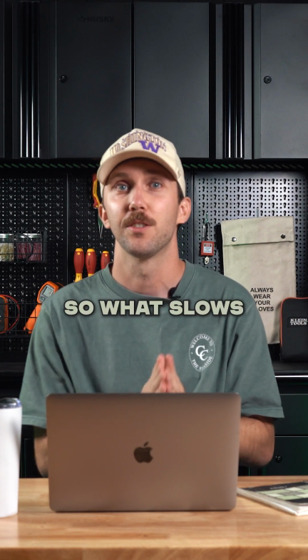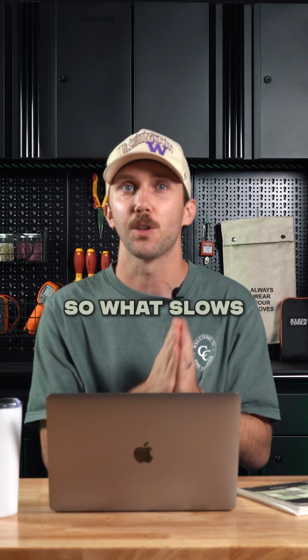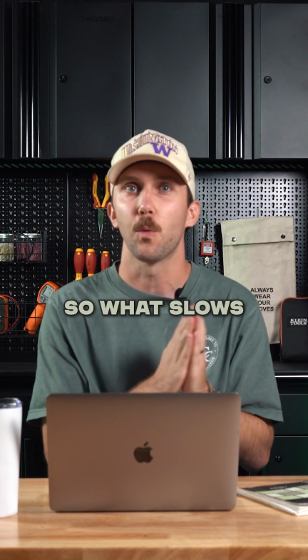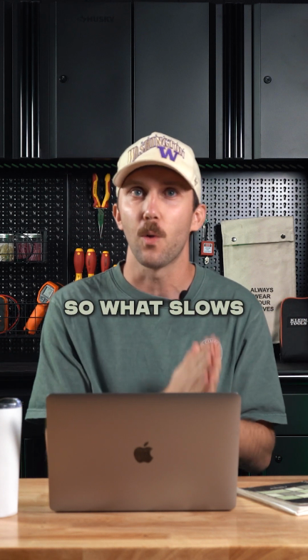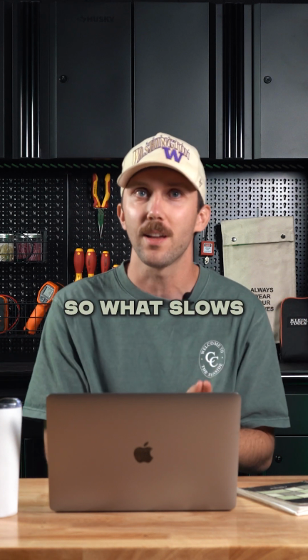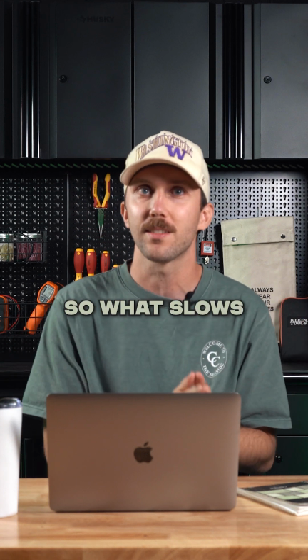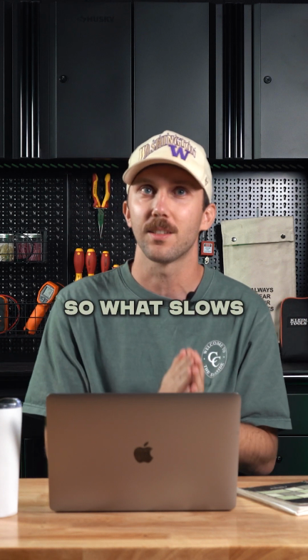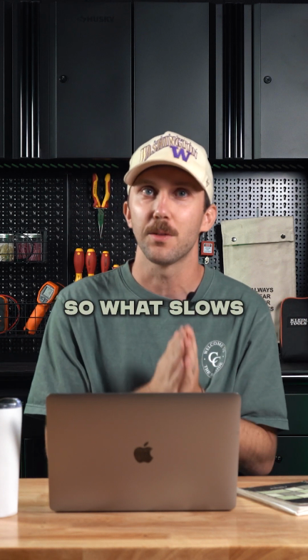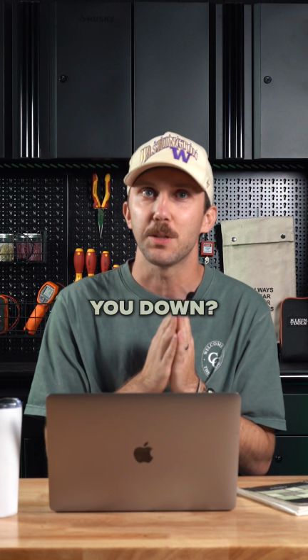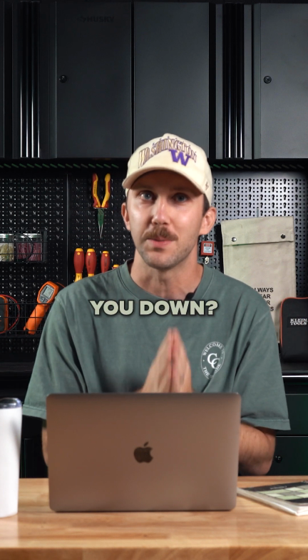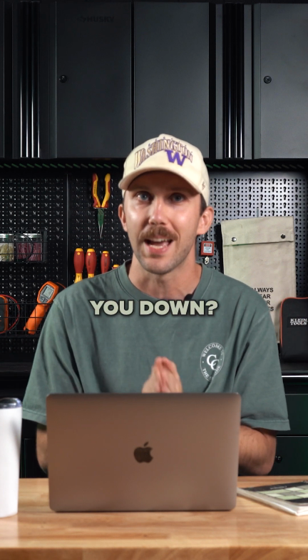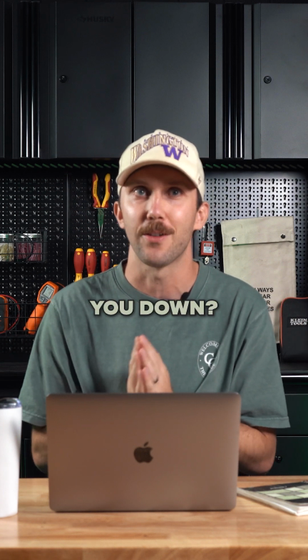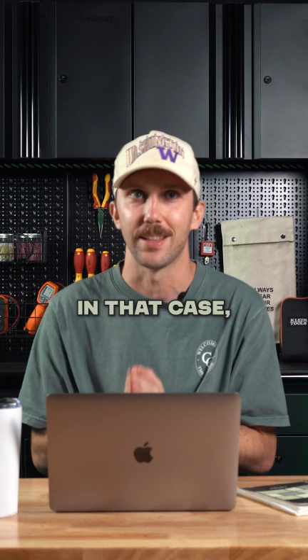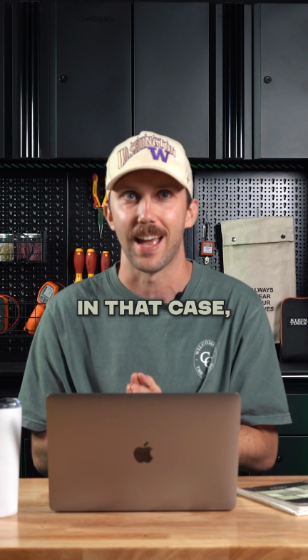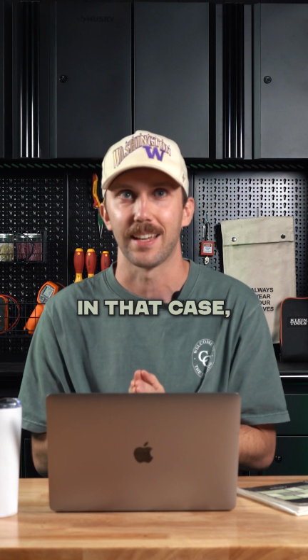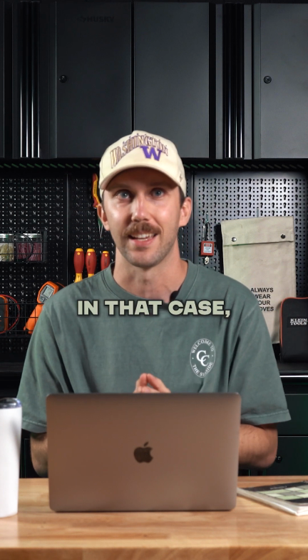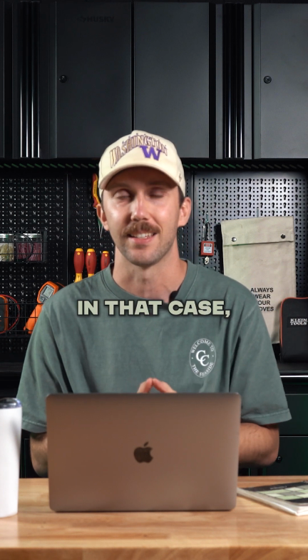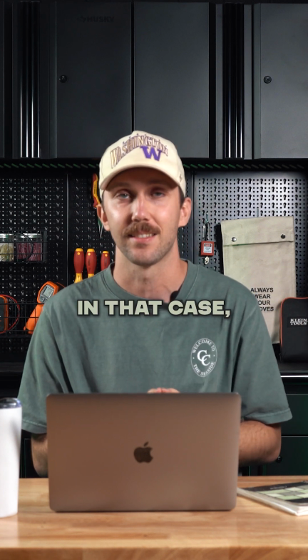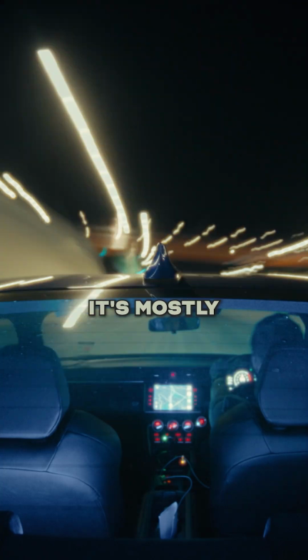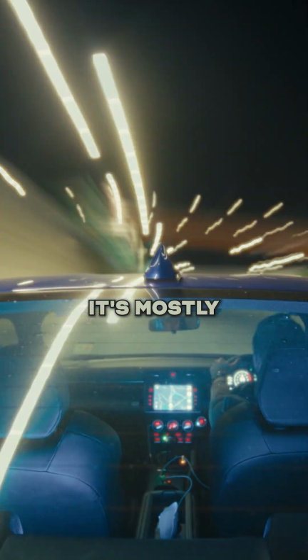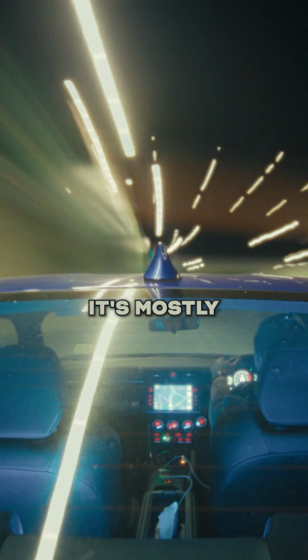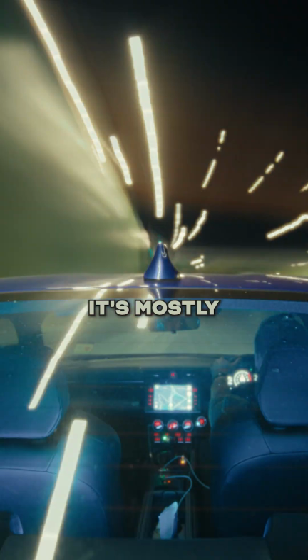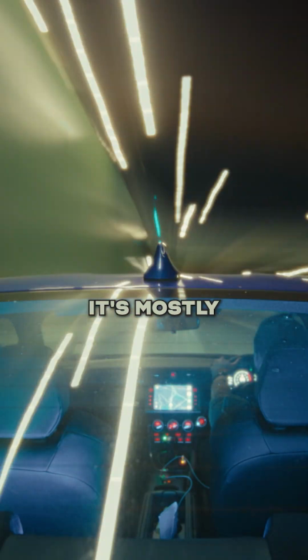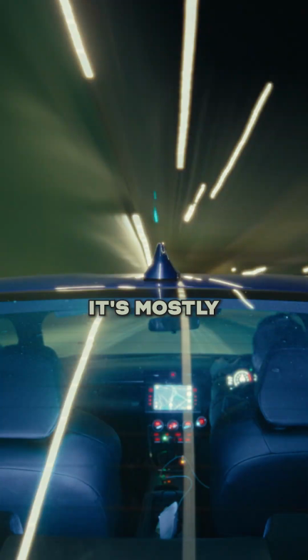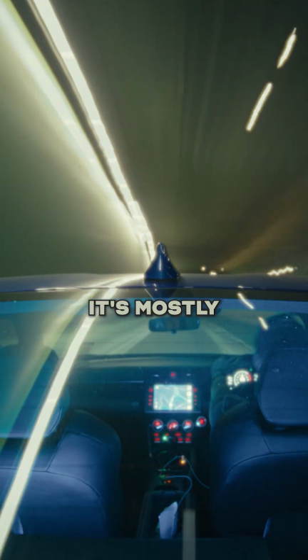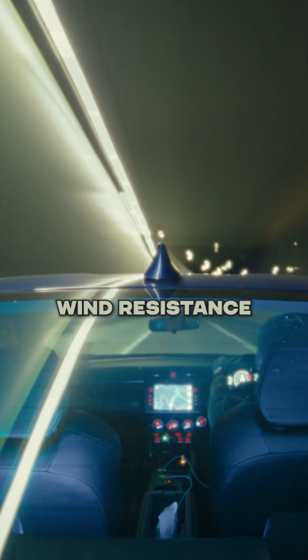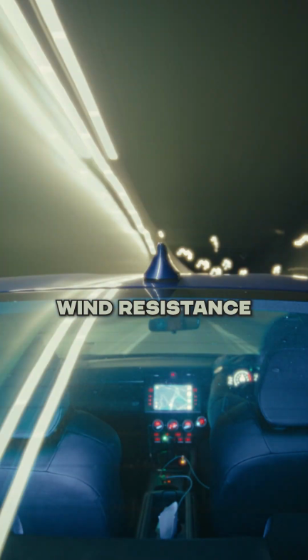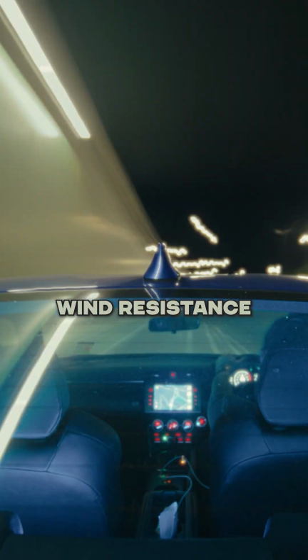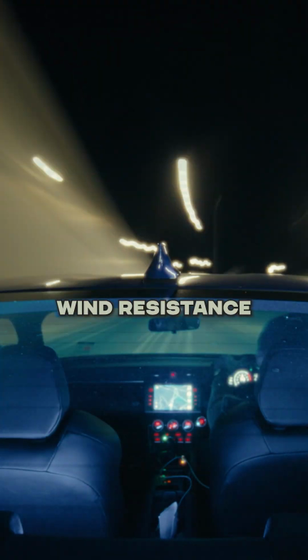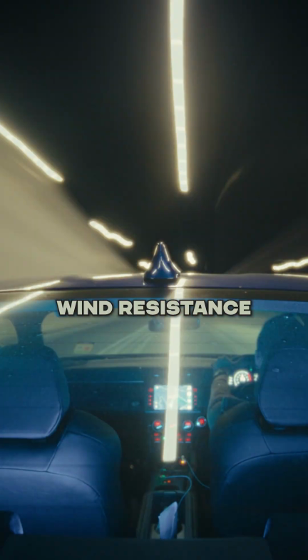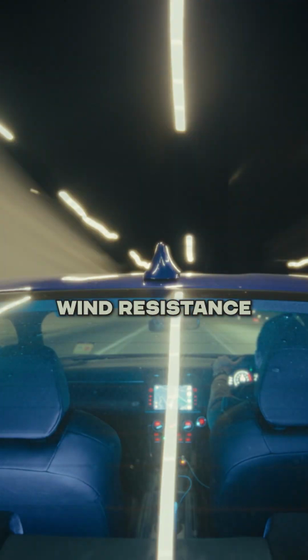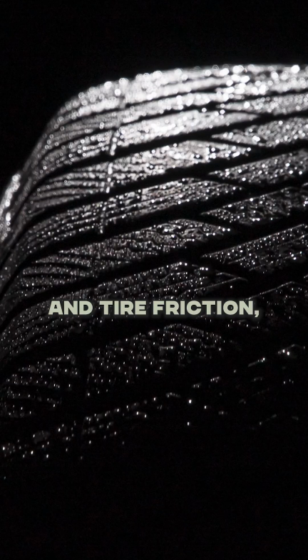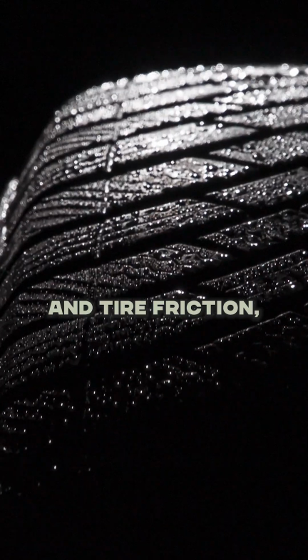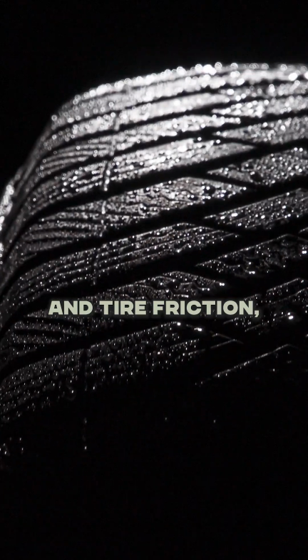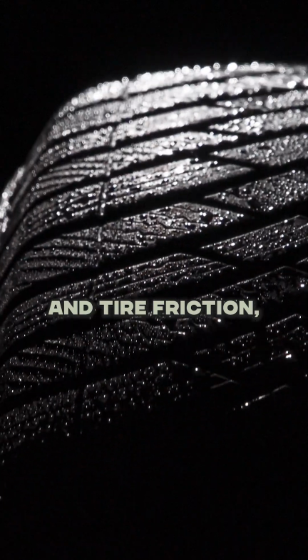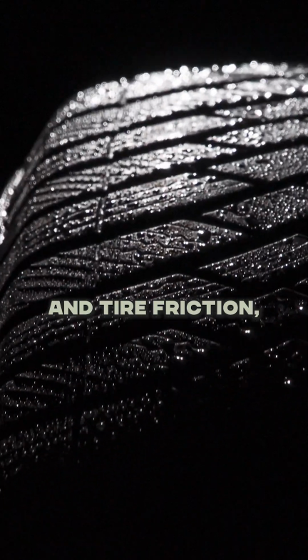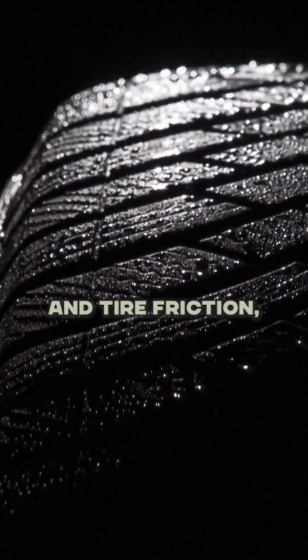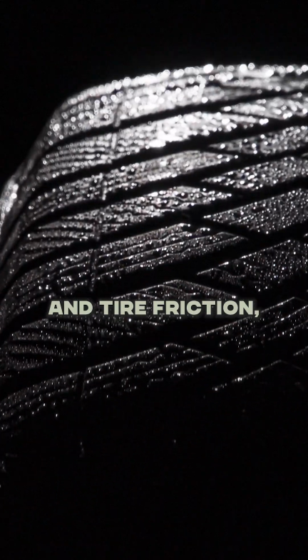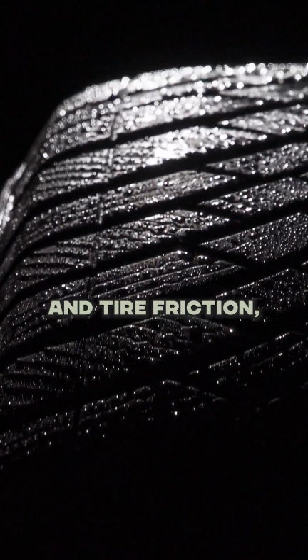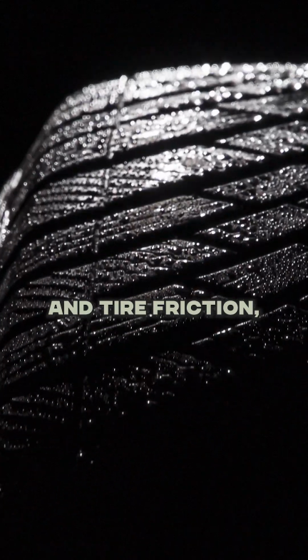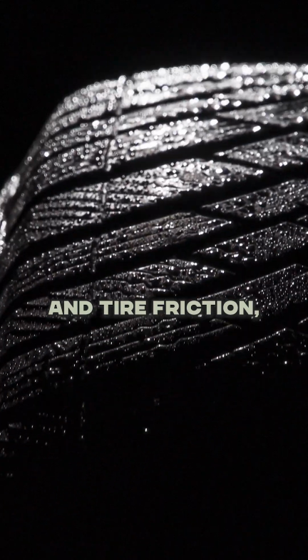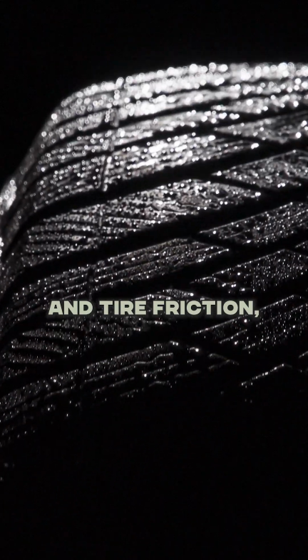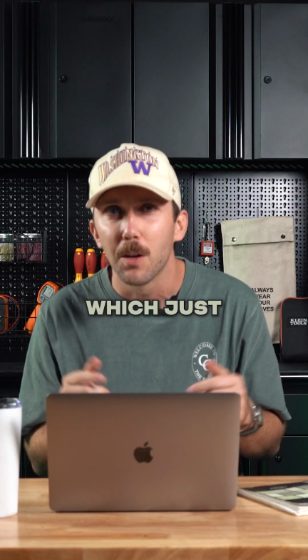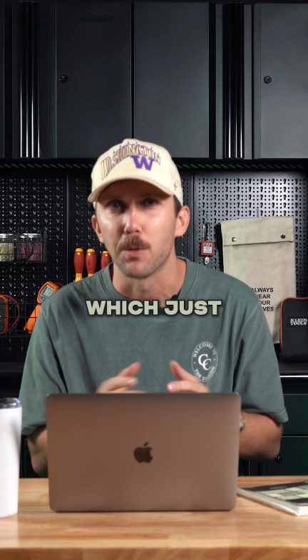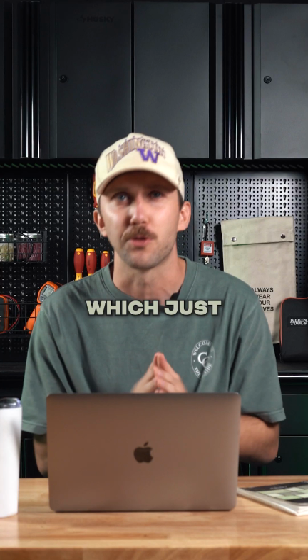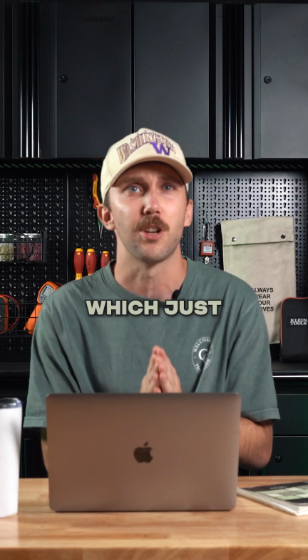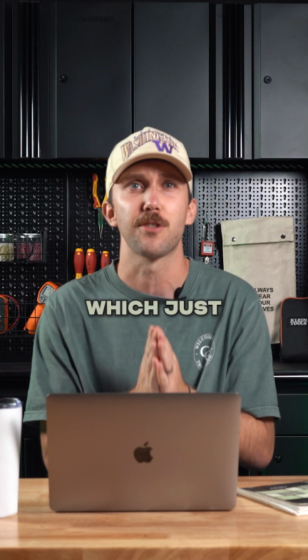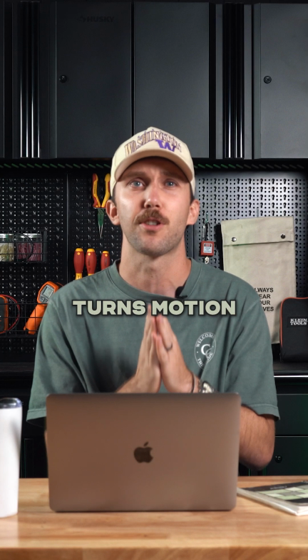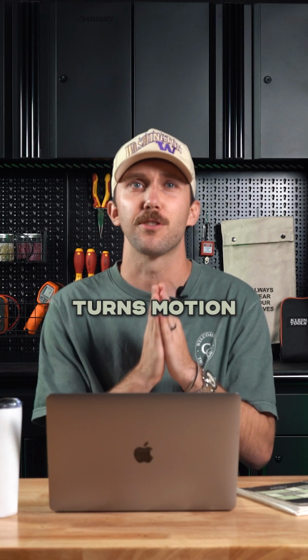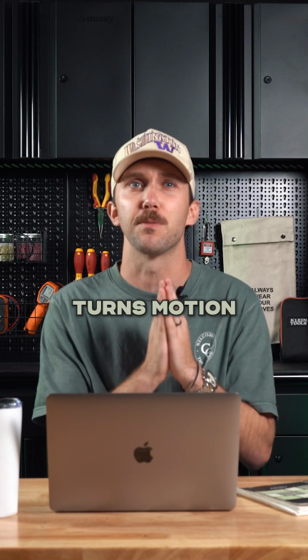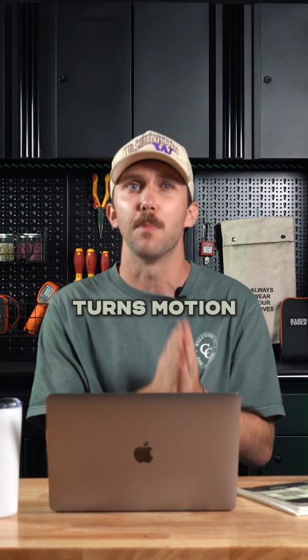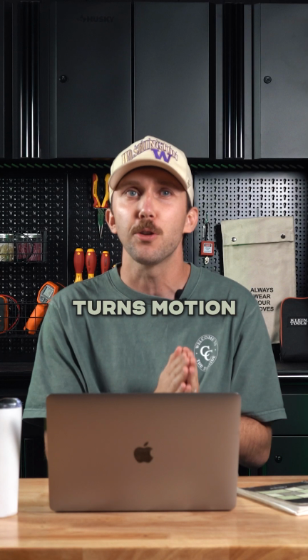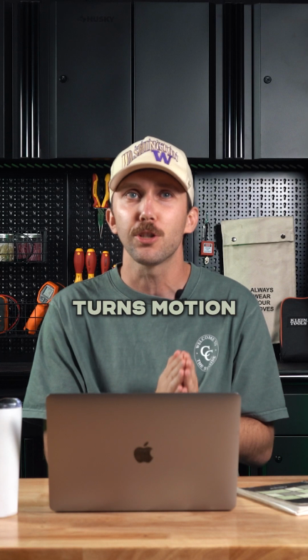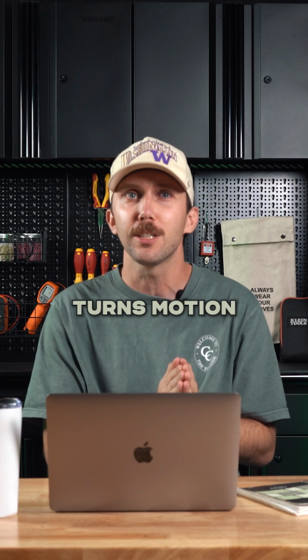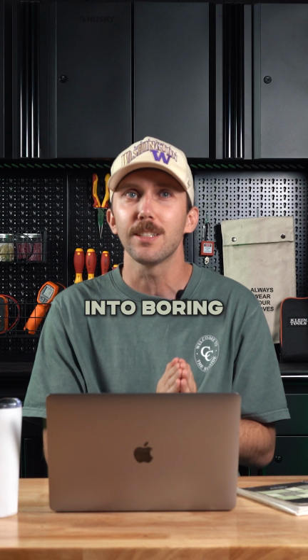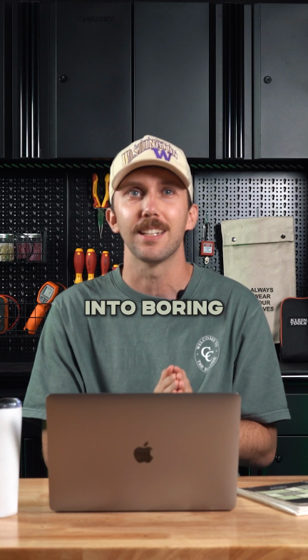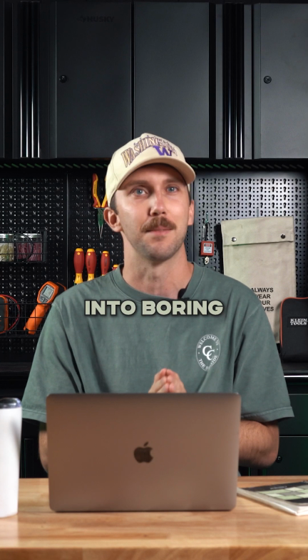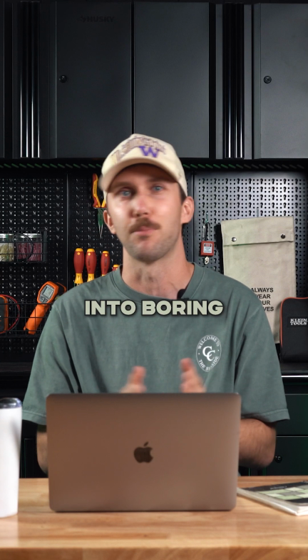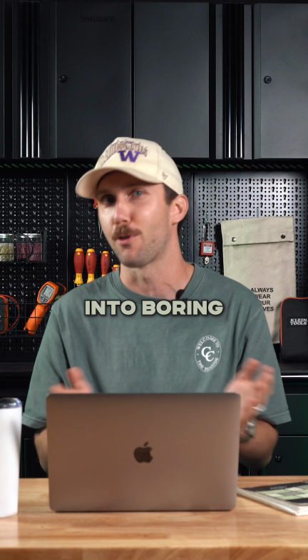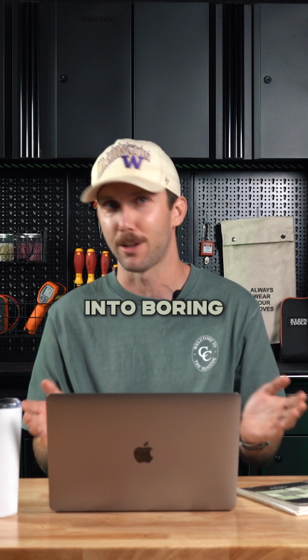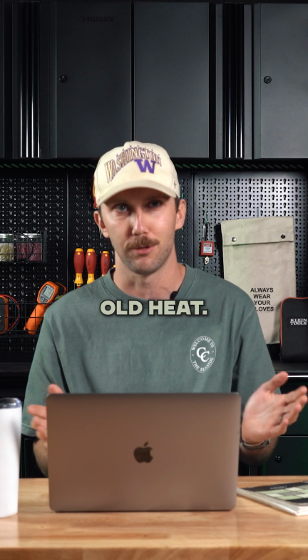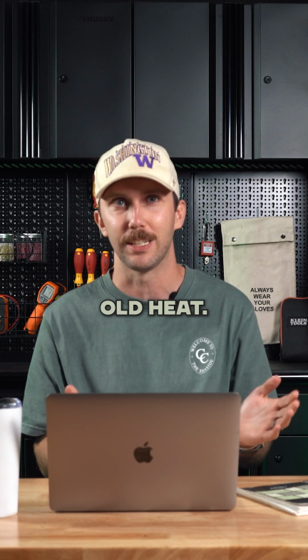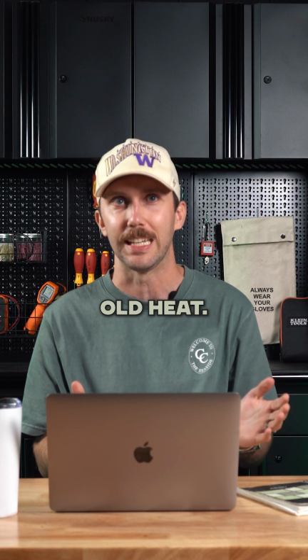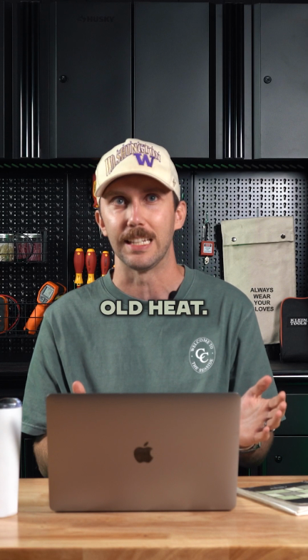So what slows you down in that case? It's mostly wind resistance and tire friction, which just turns motion into boring old heat.